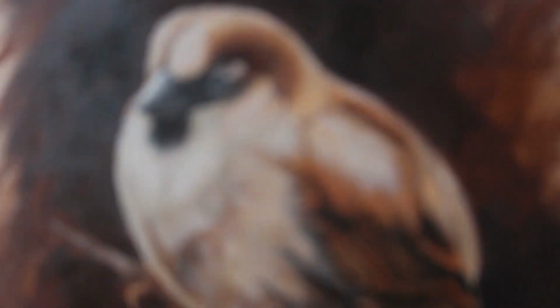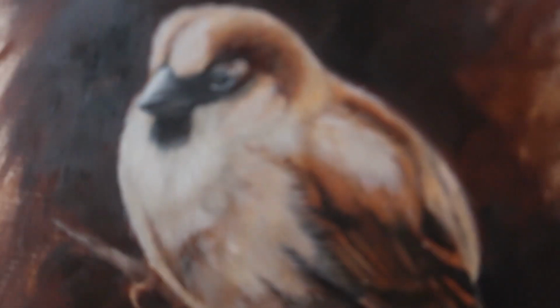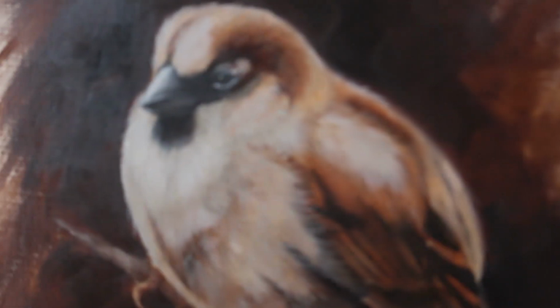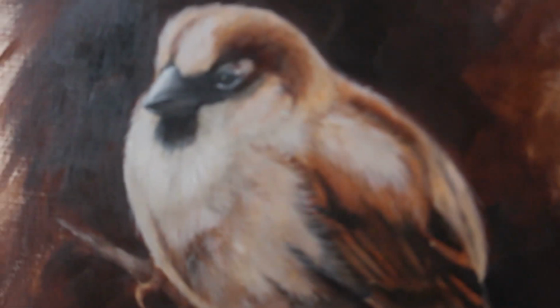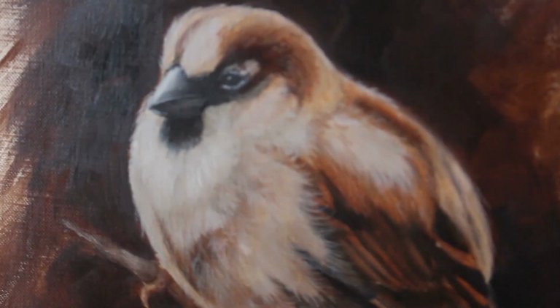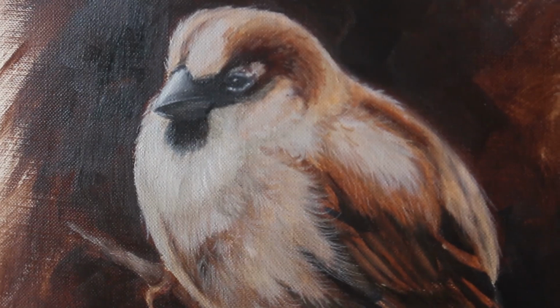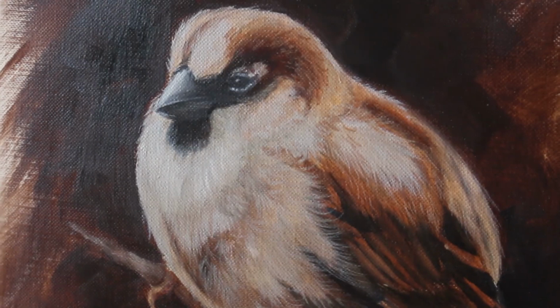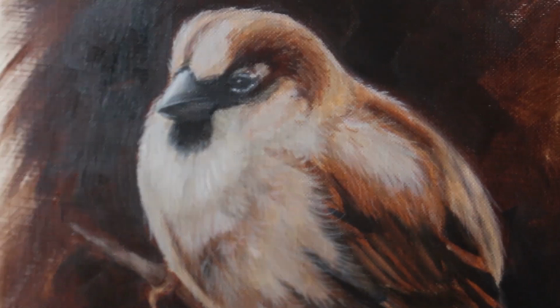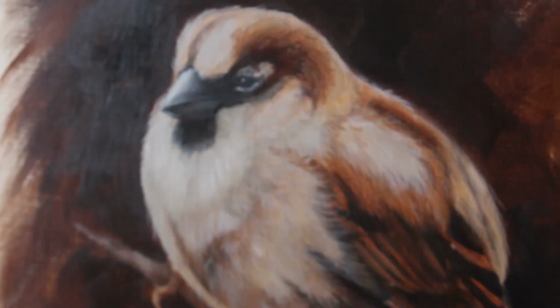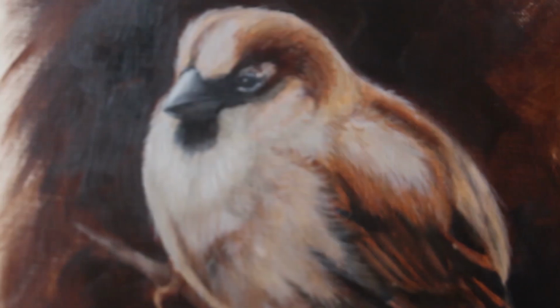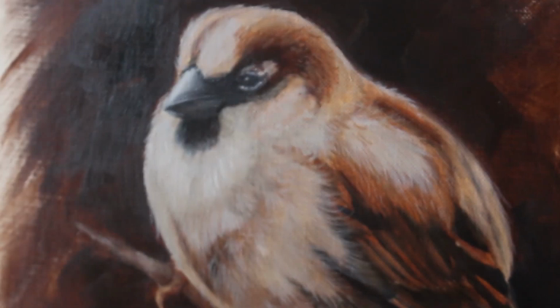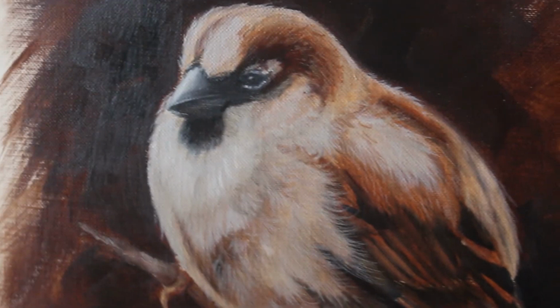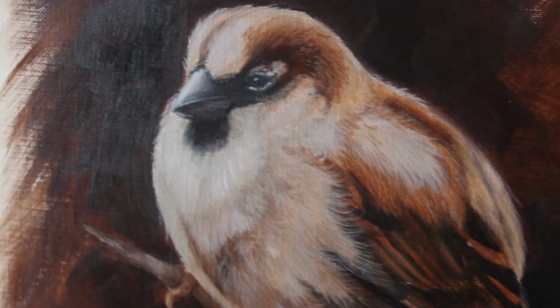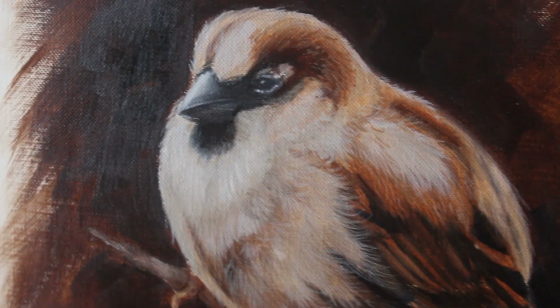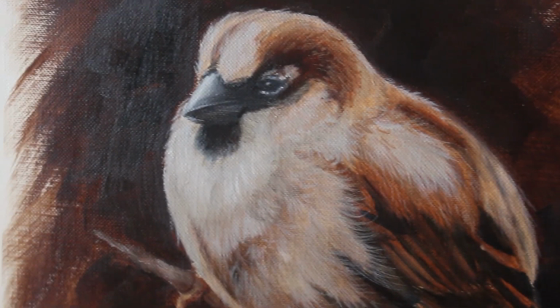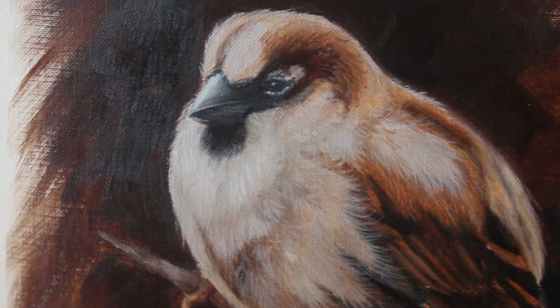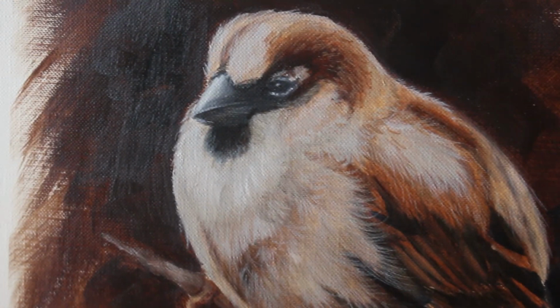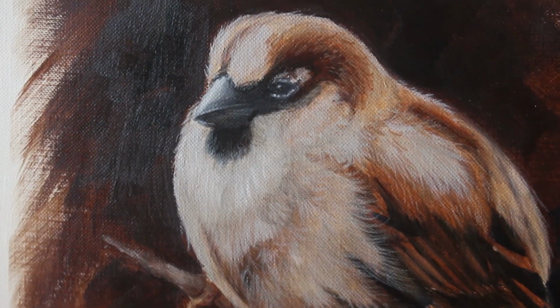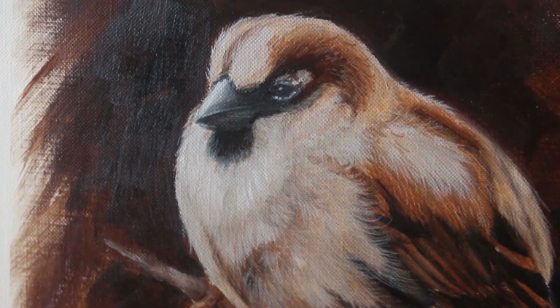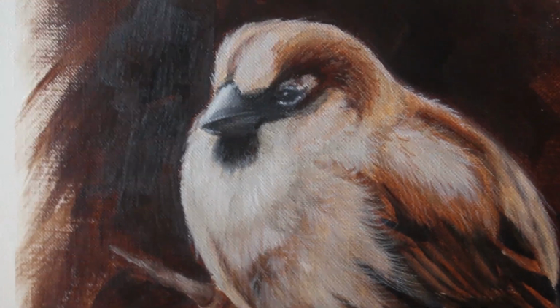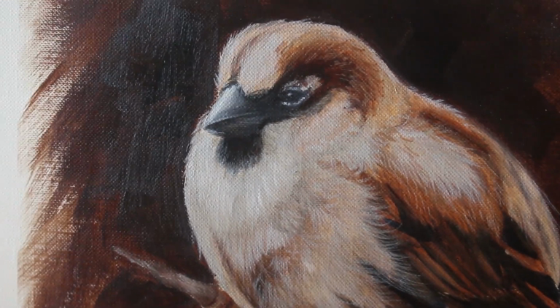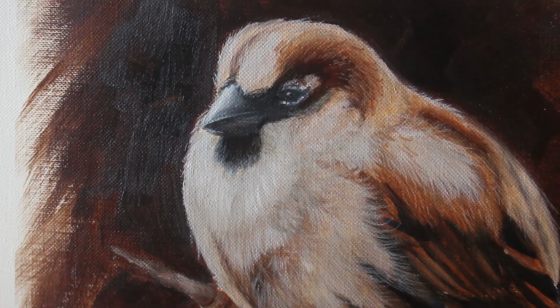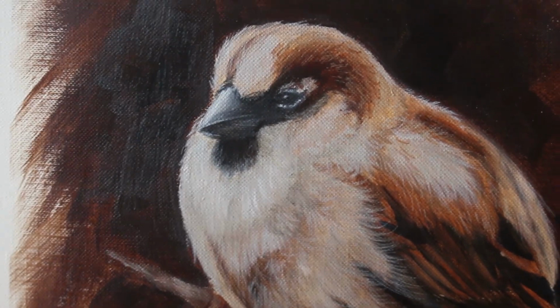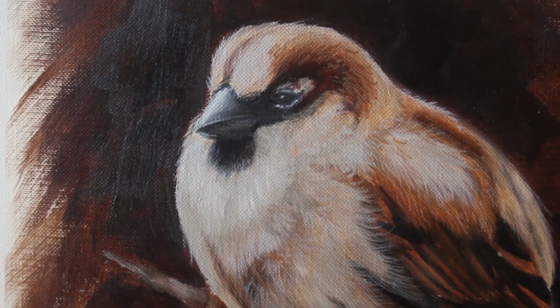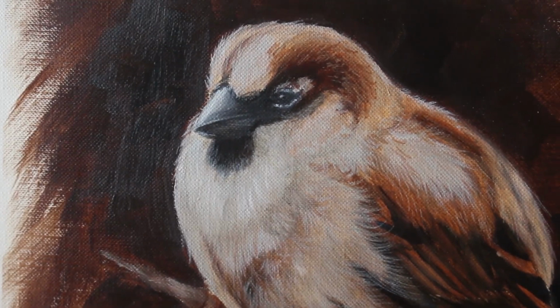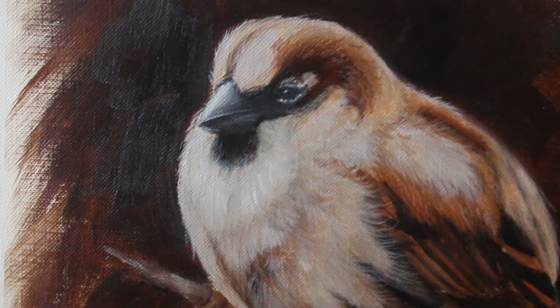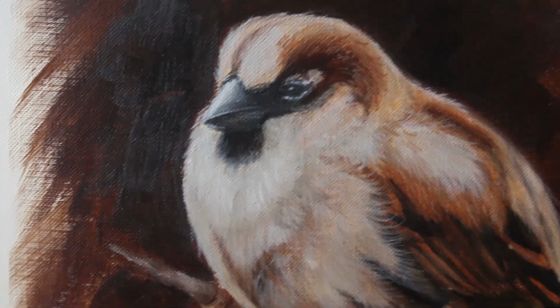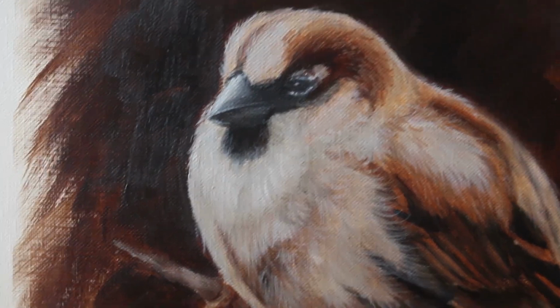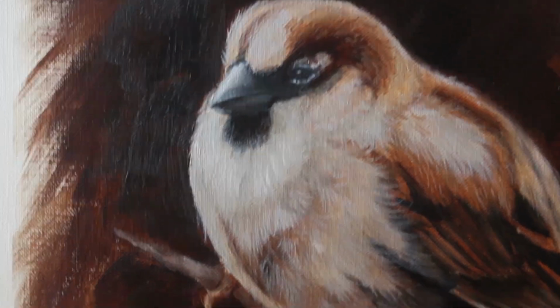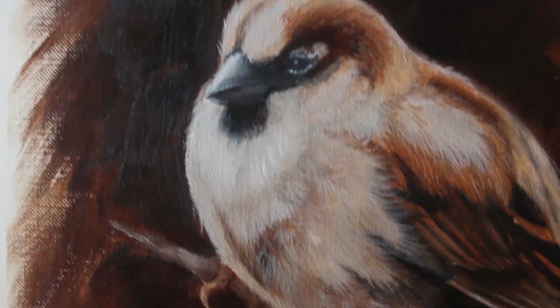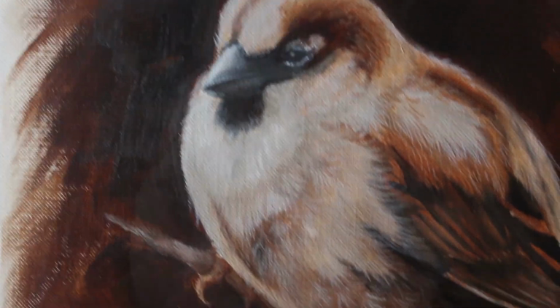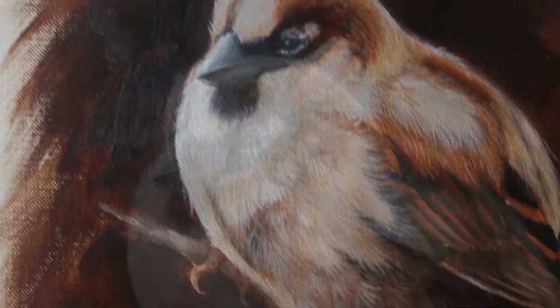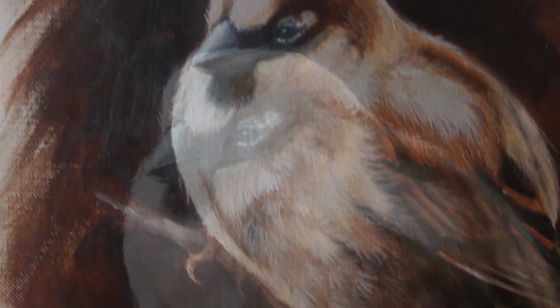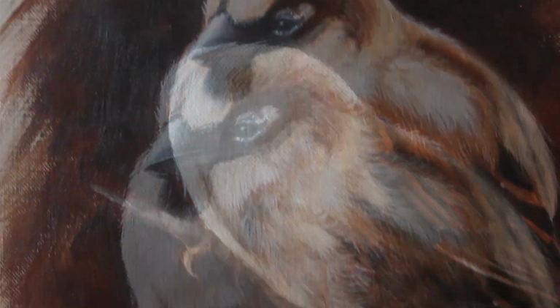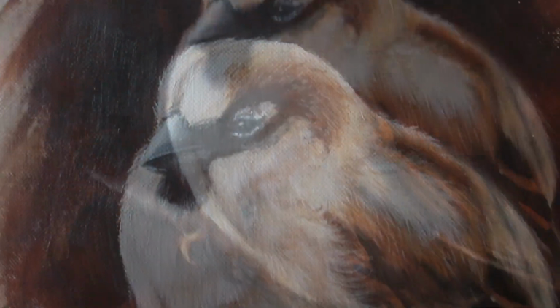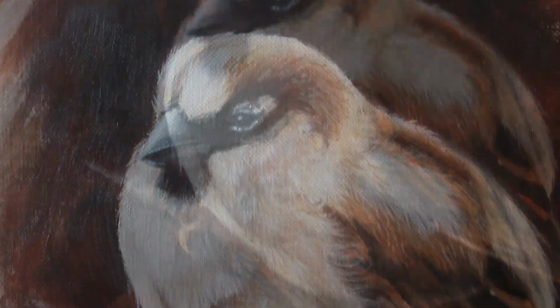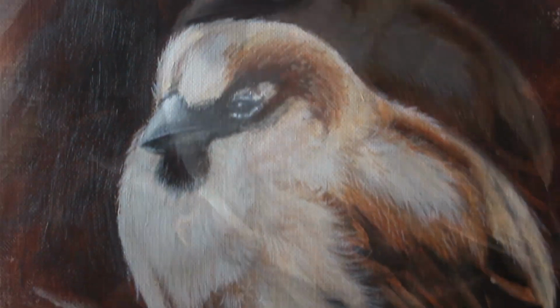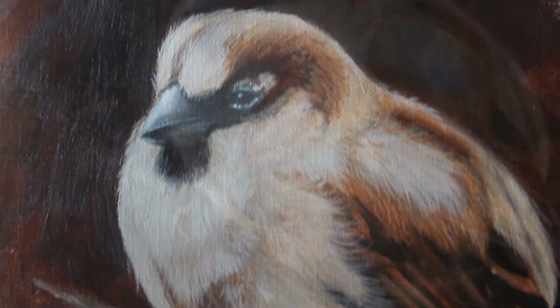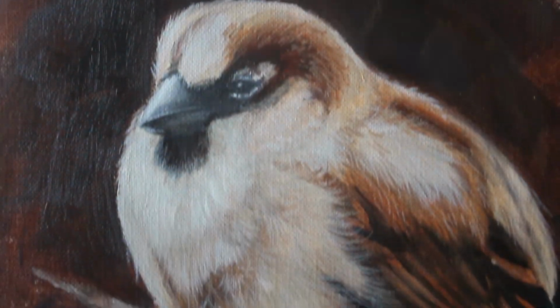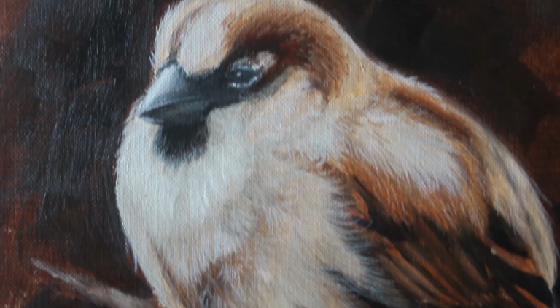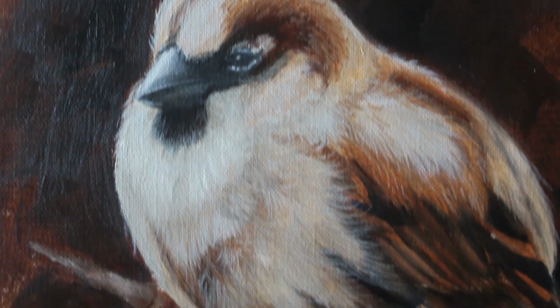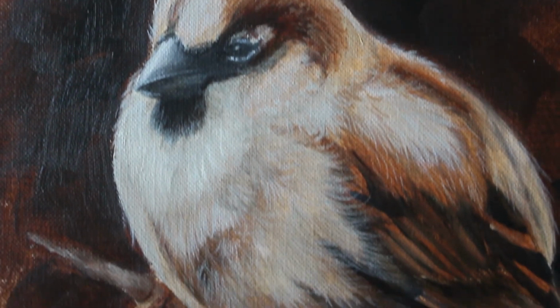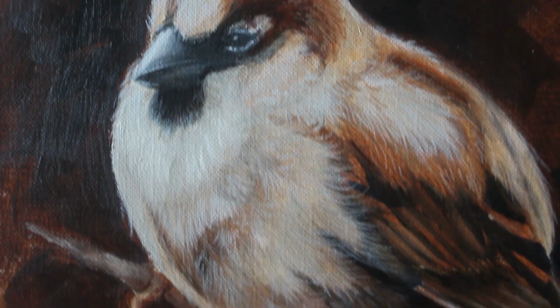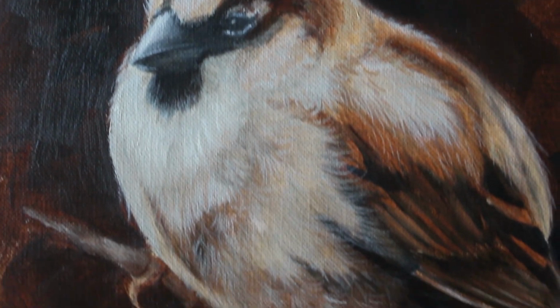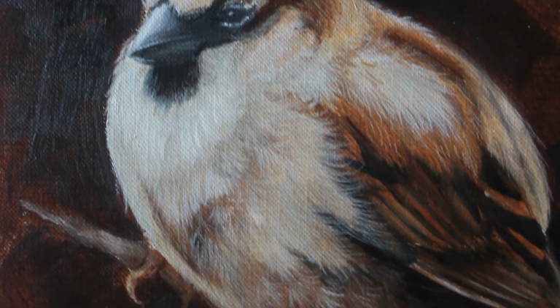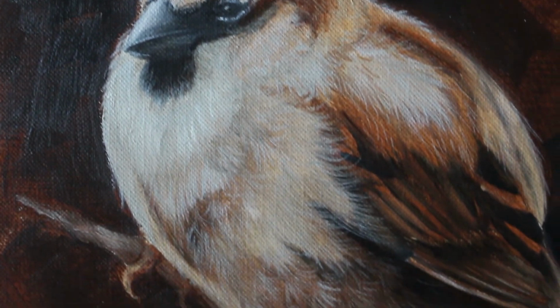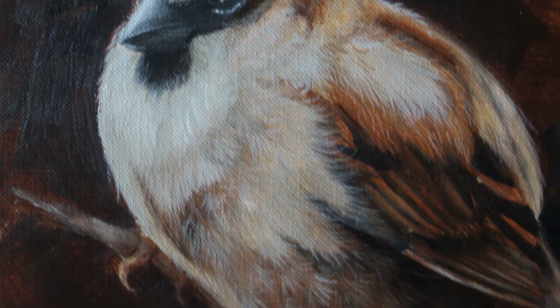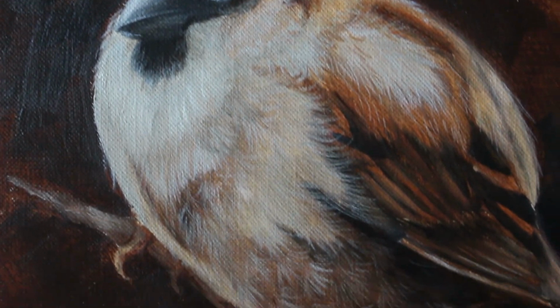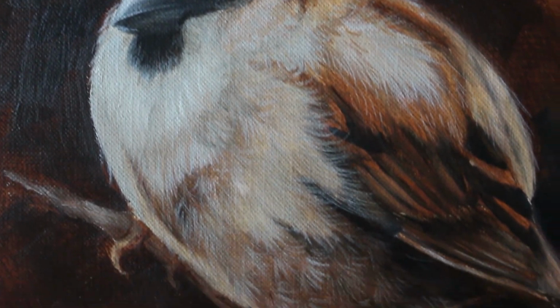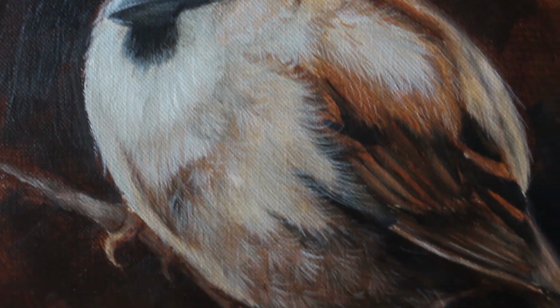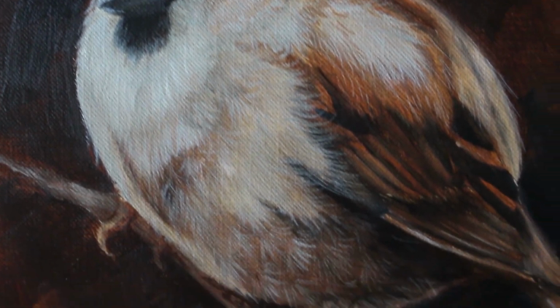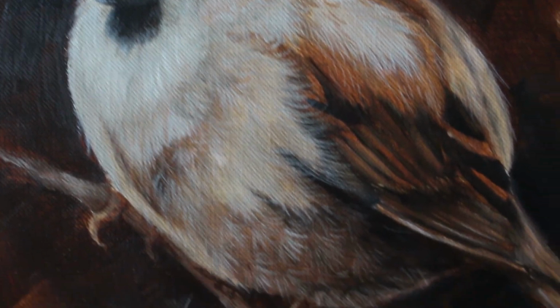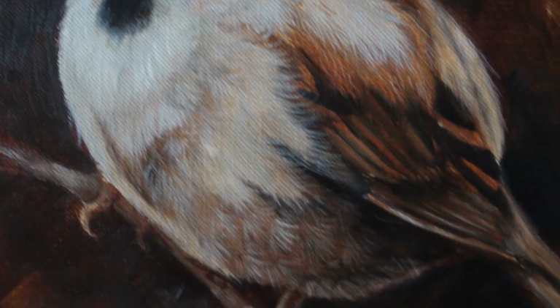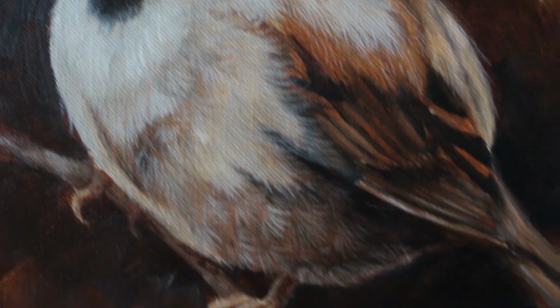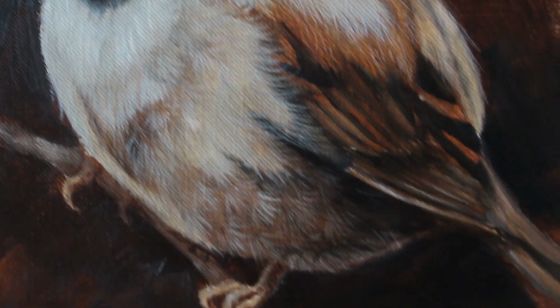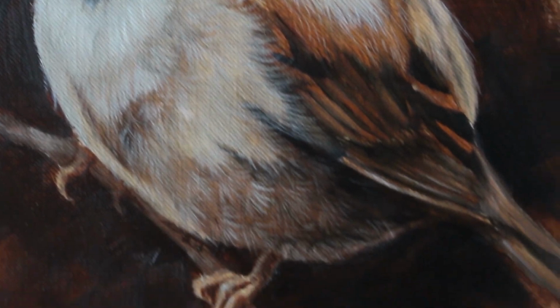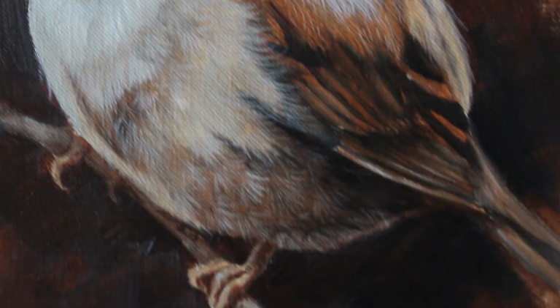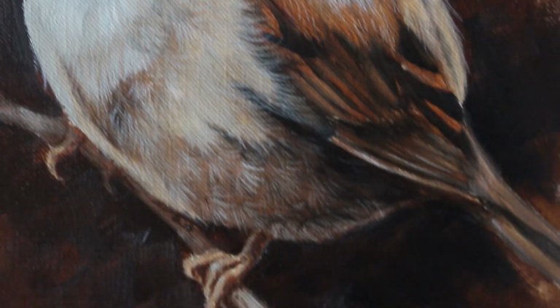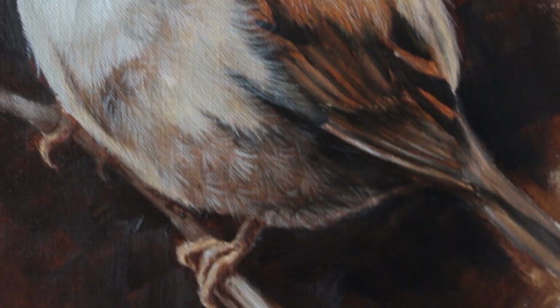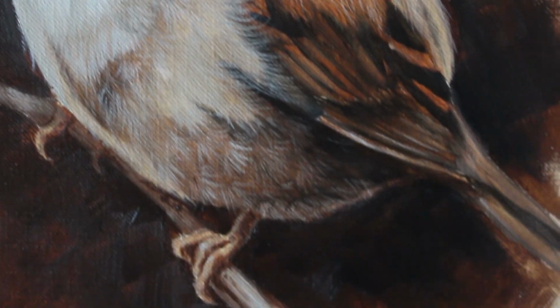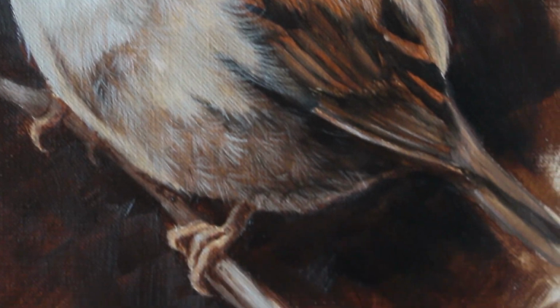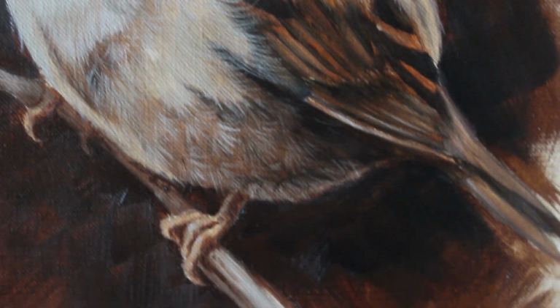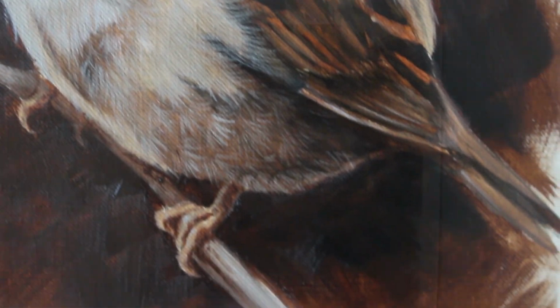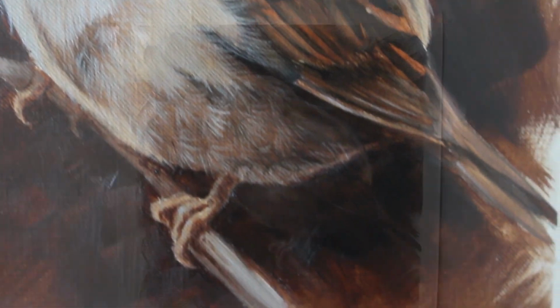Hey there! Welcome to another tutorial. Today we're going to be learning how to paint this cute little house sparrow.